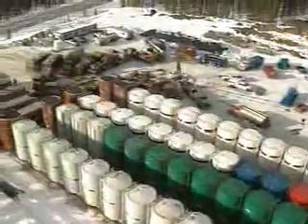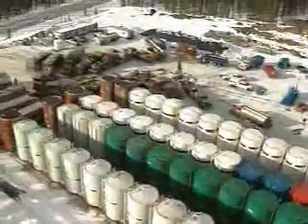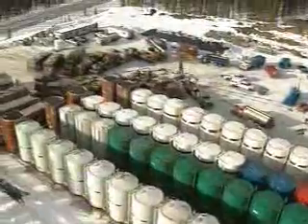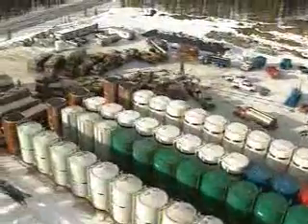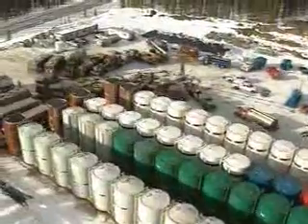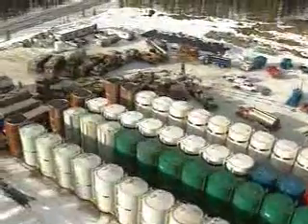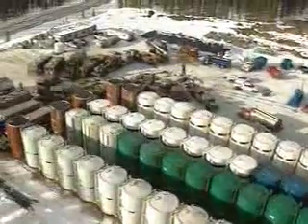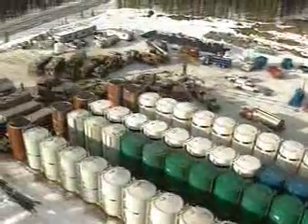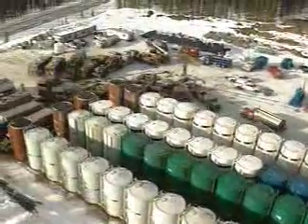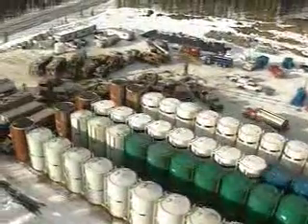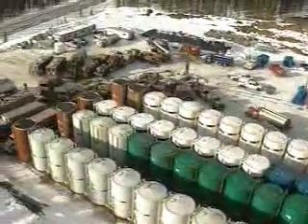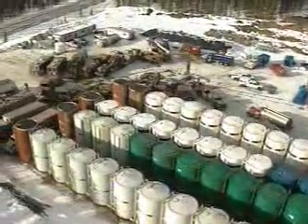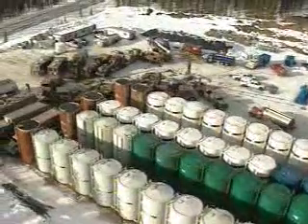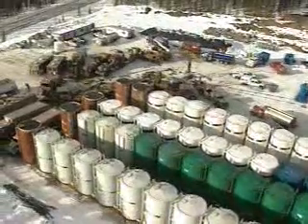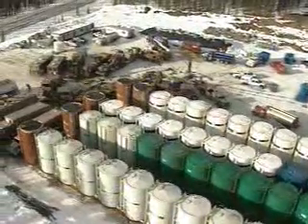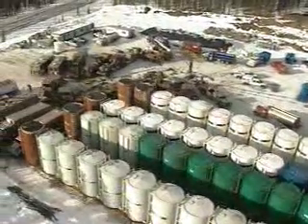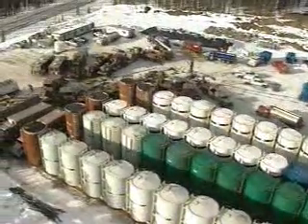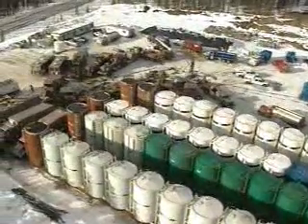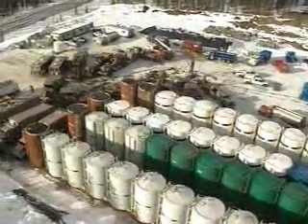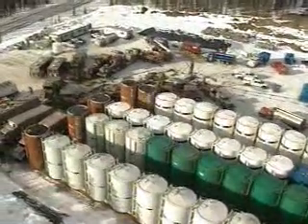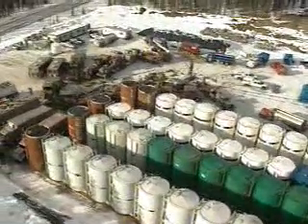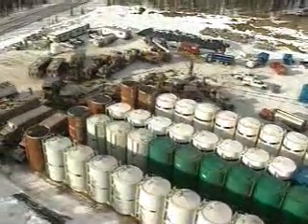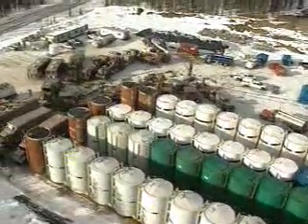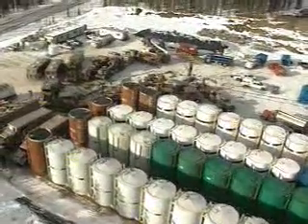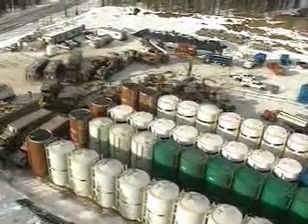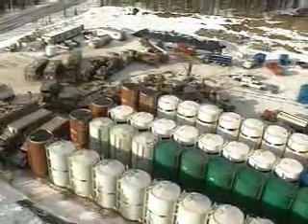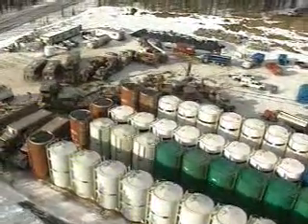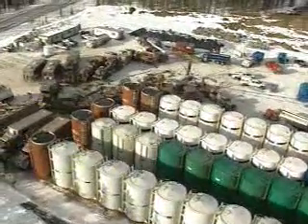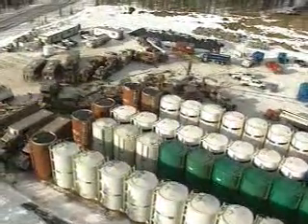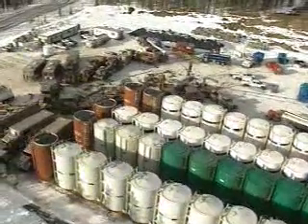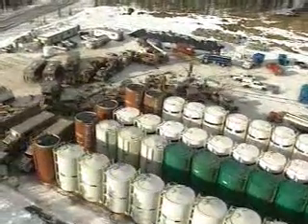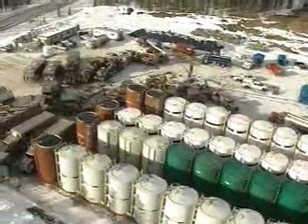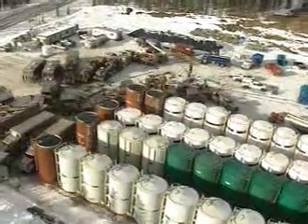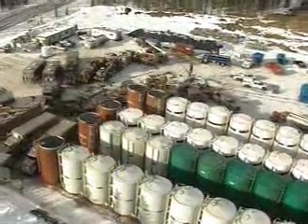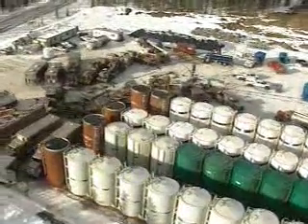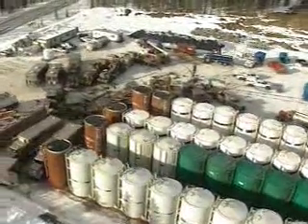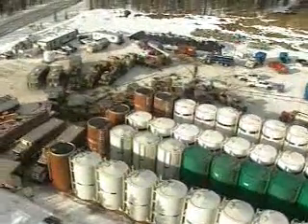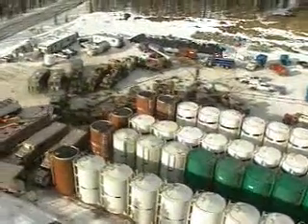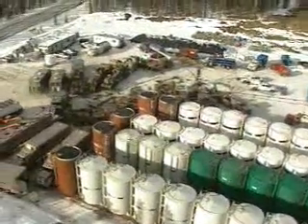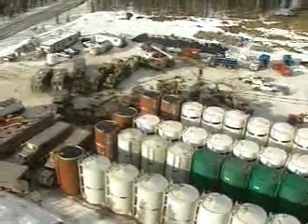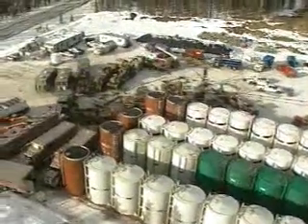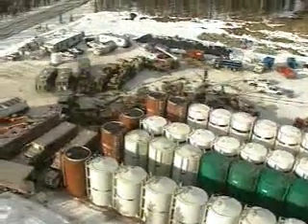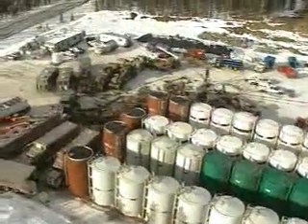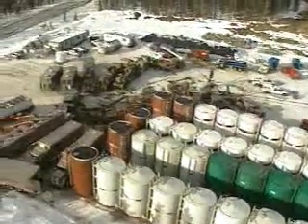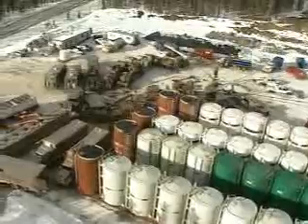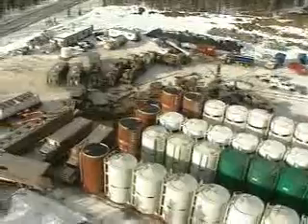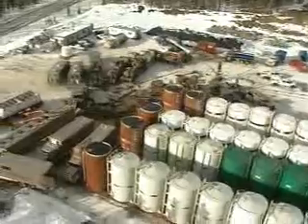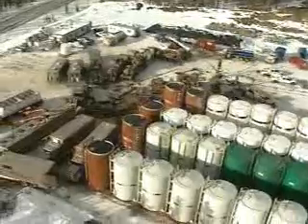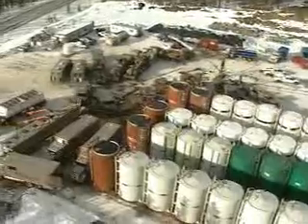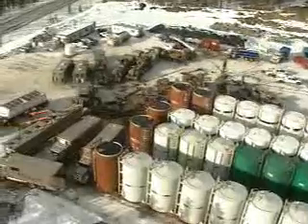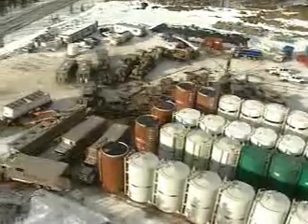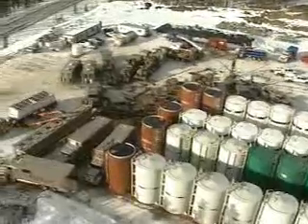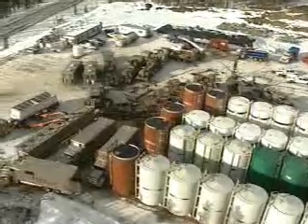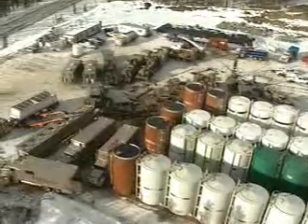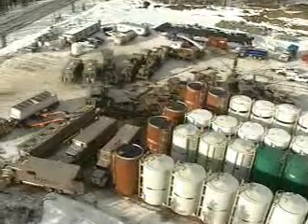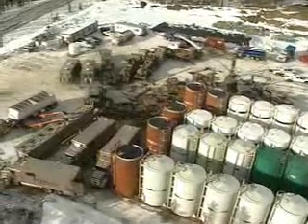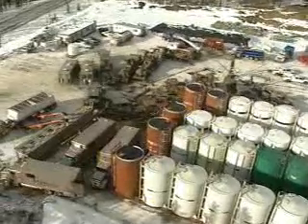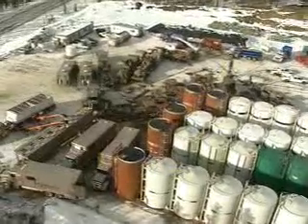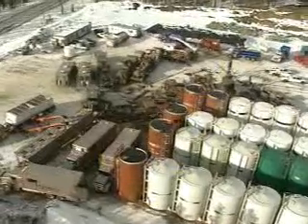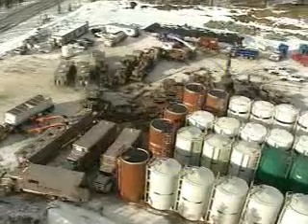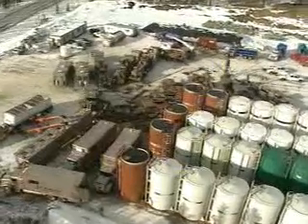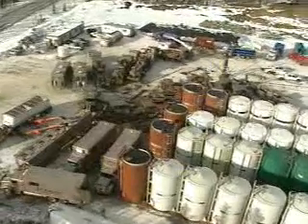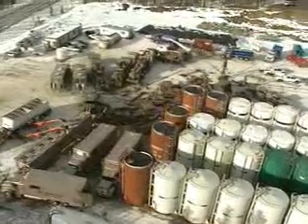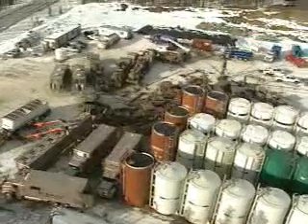In today's high-tech world, fracking is one way operators can get more out of a well and extend its life.